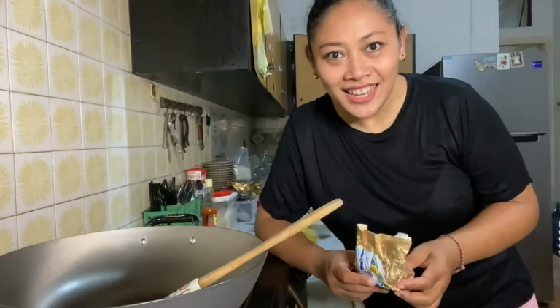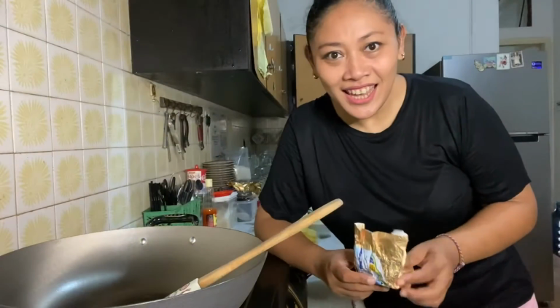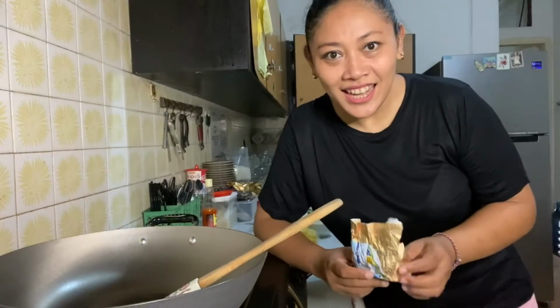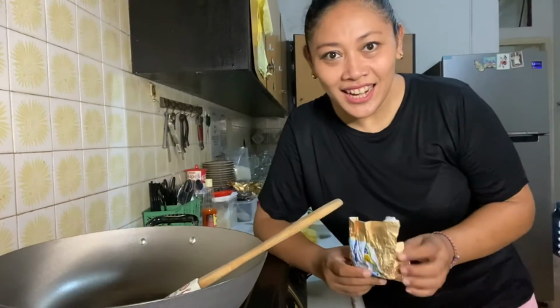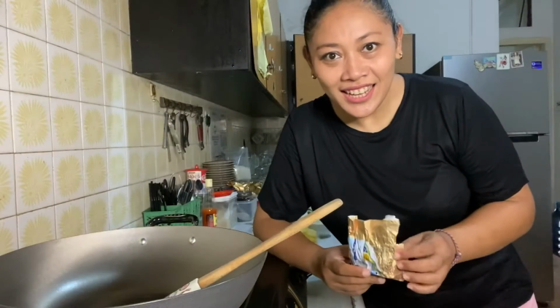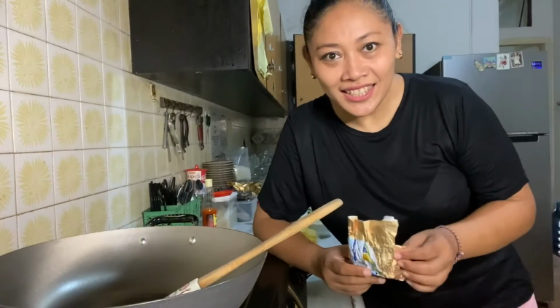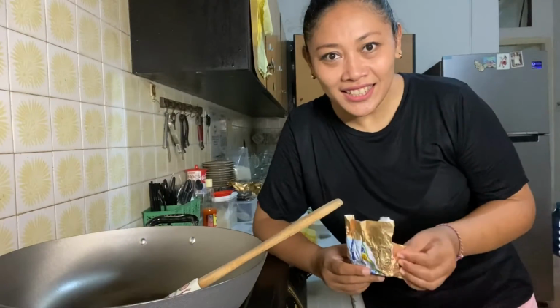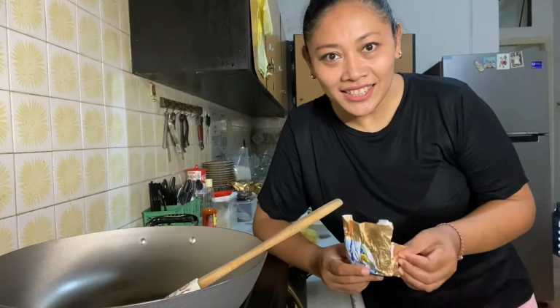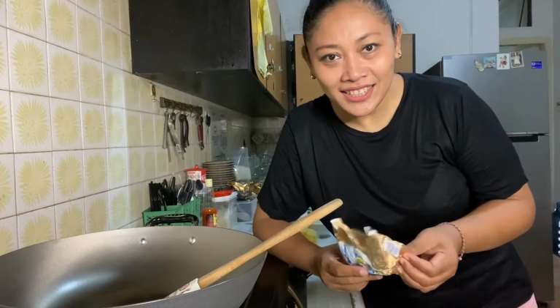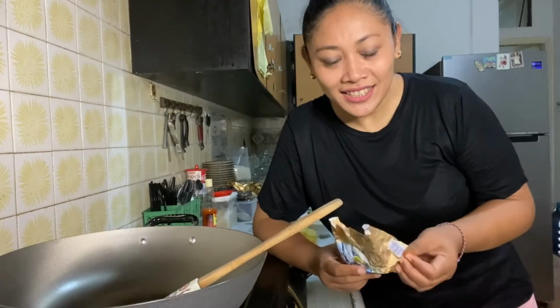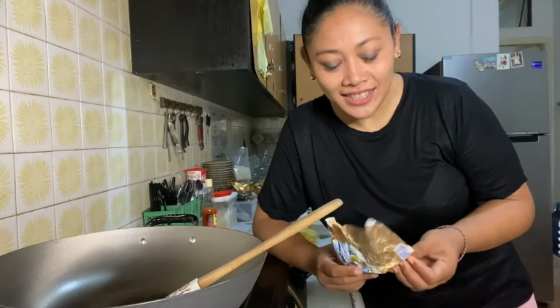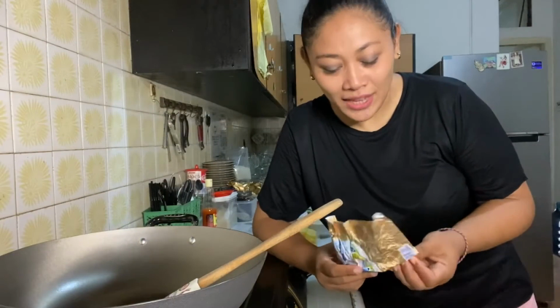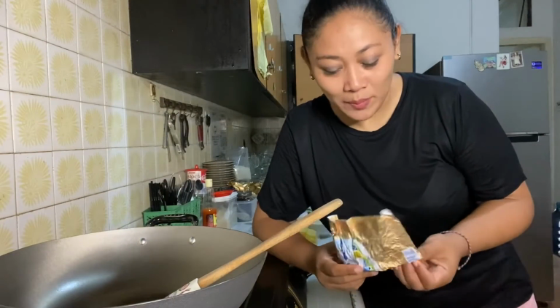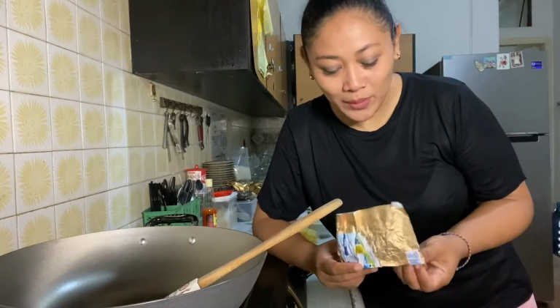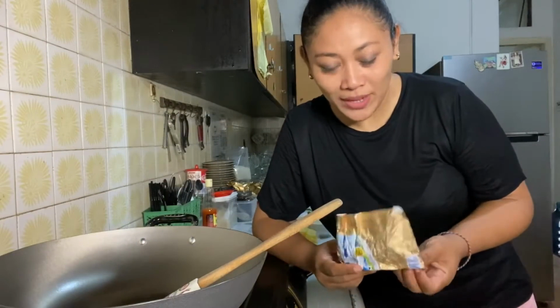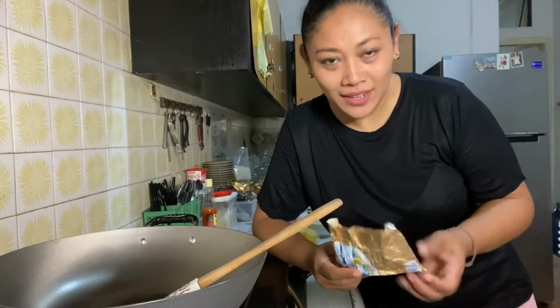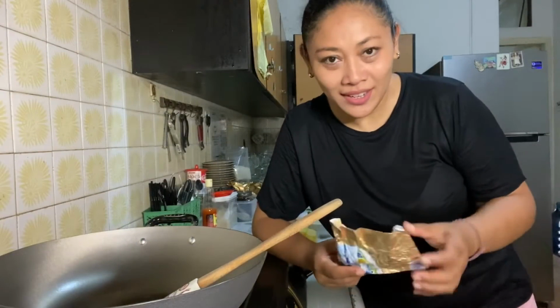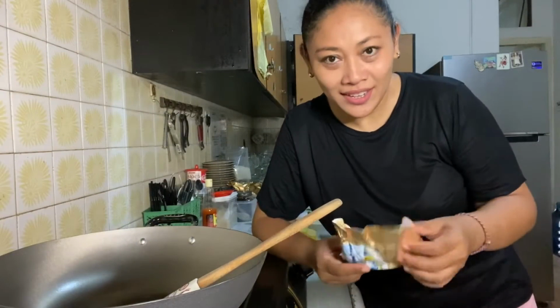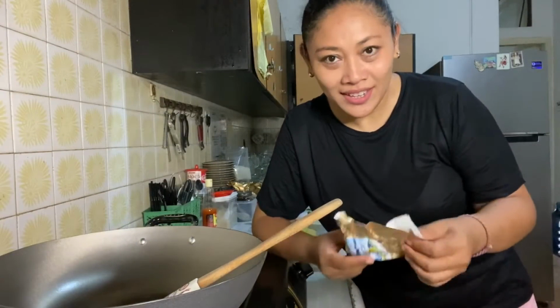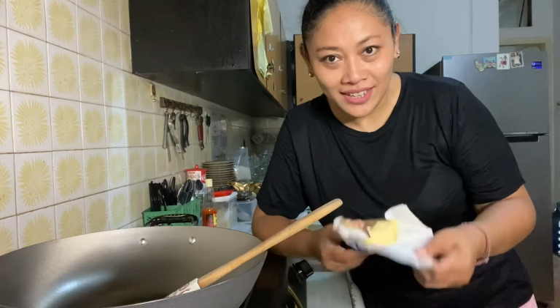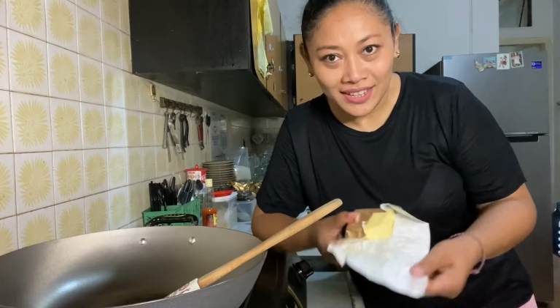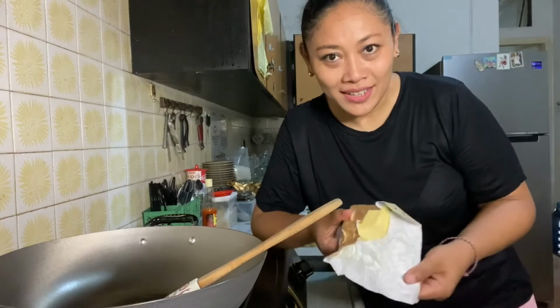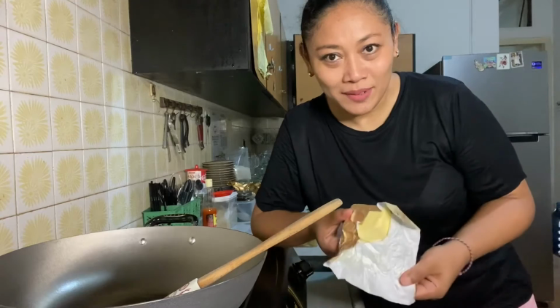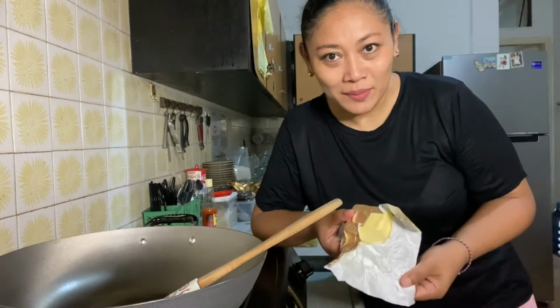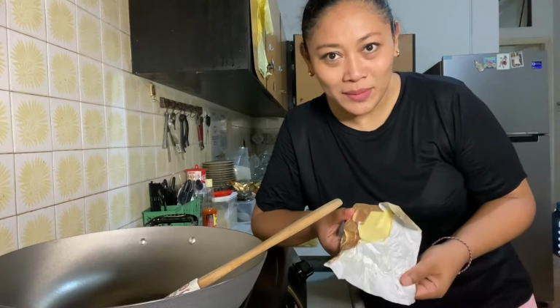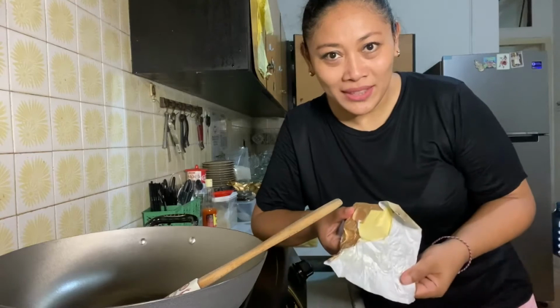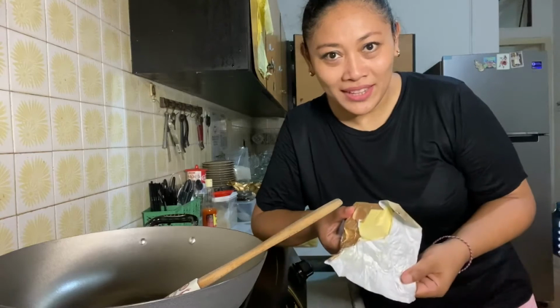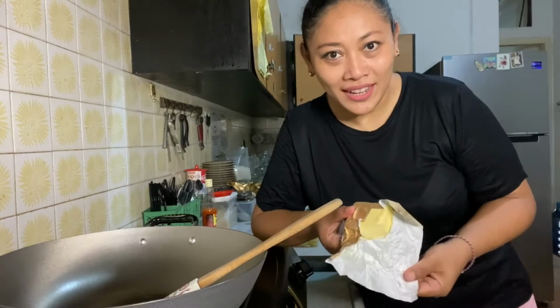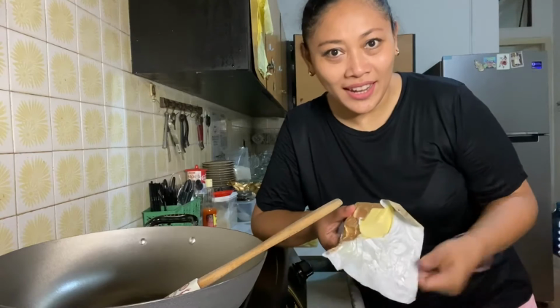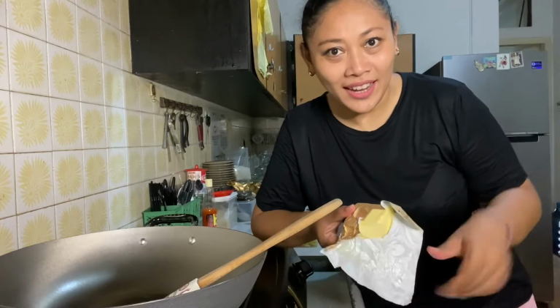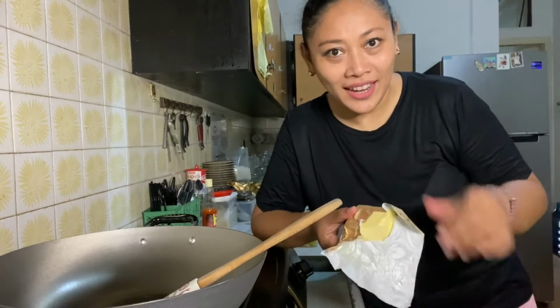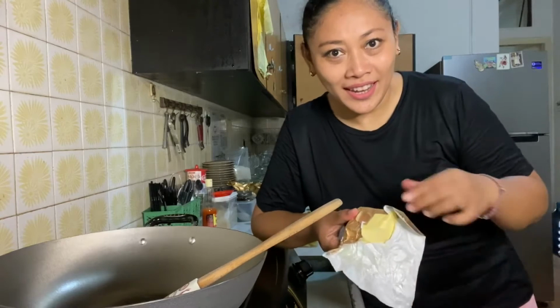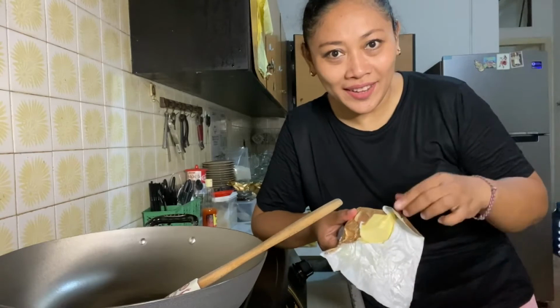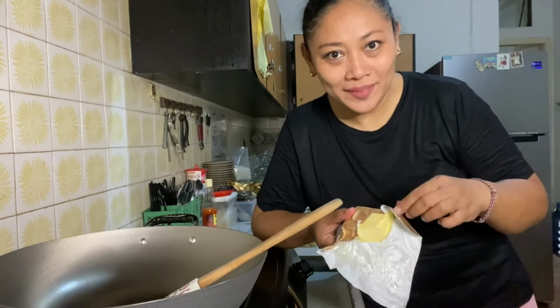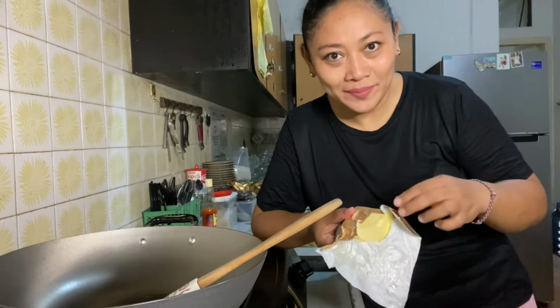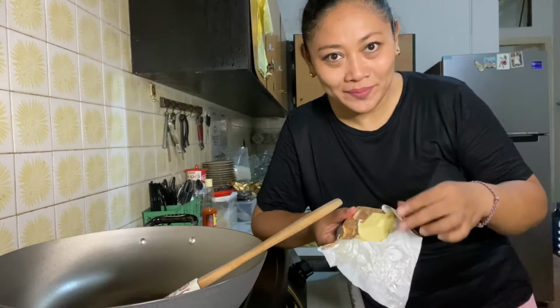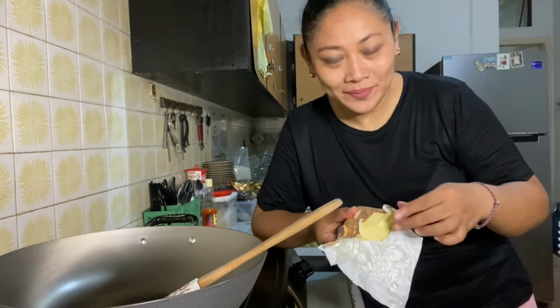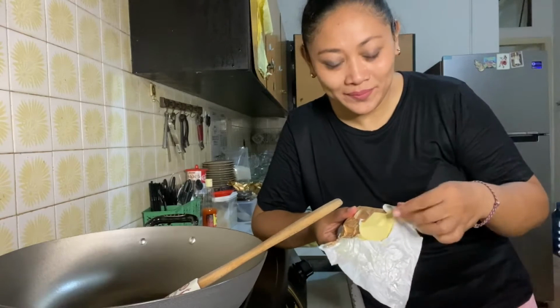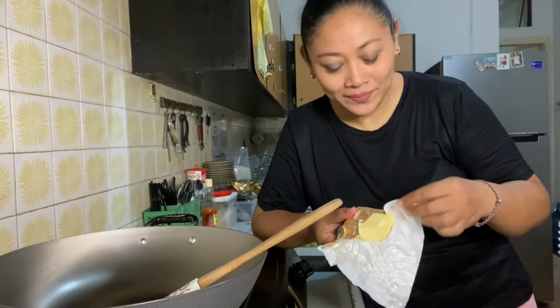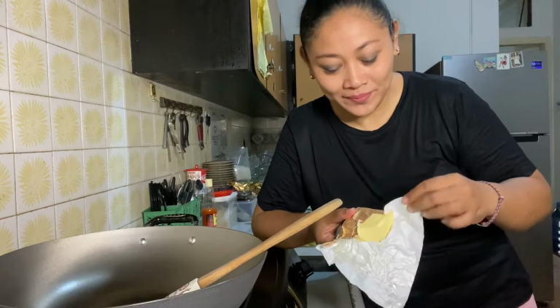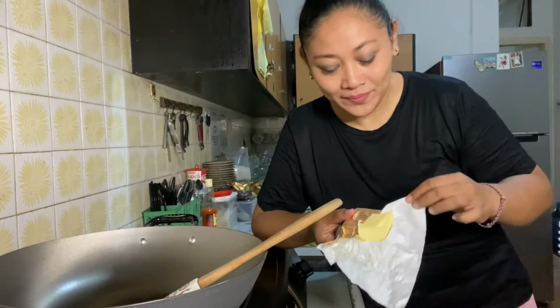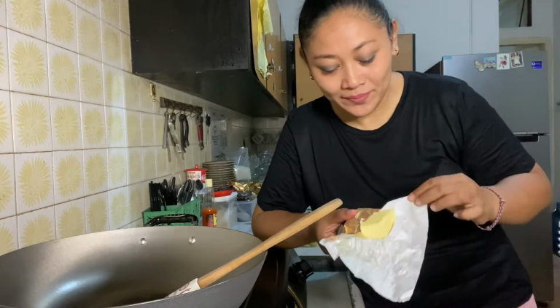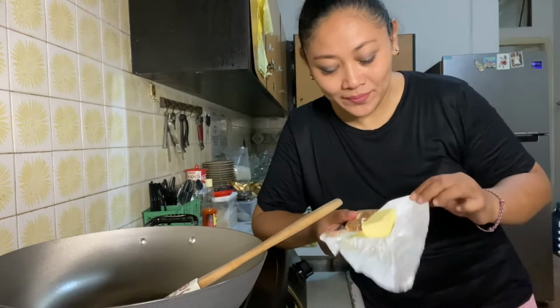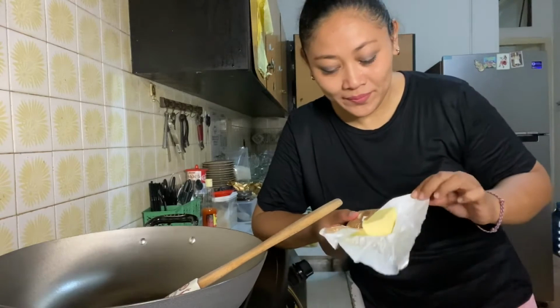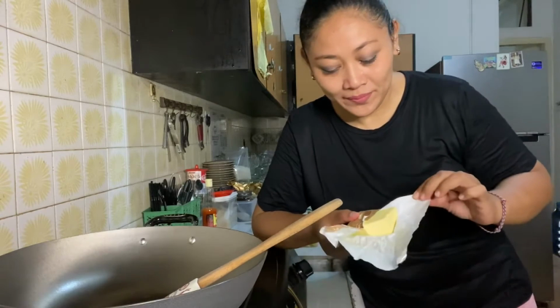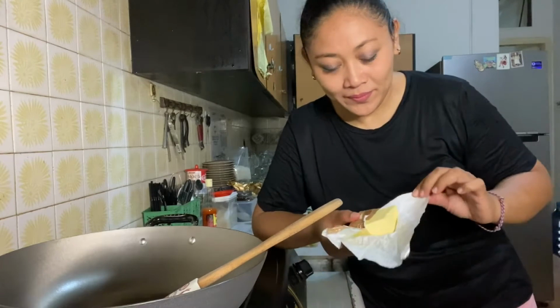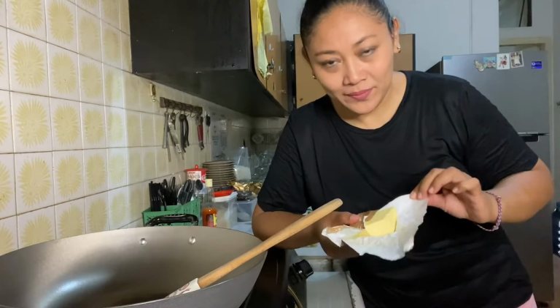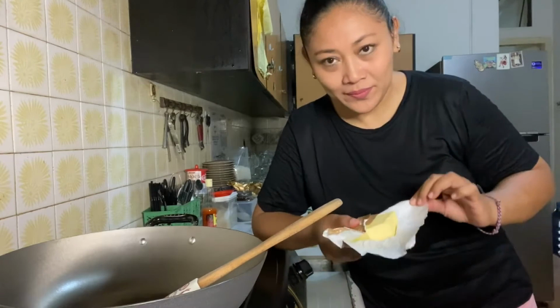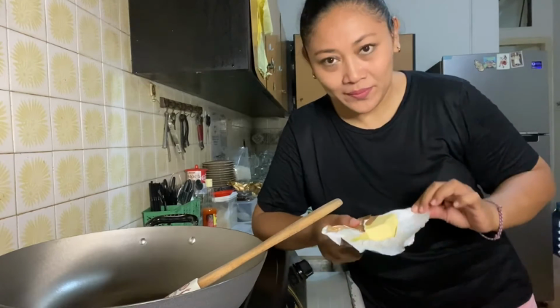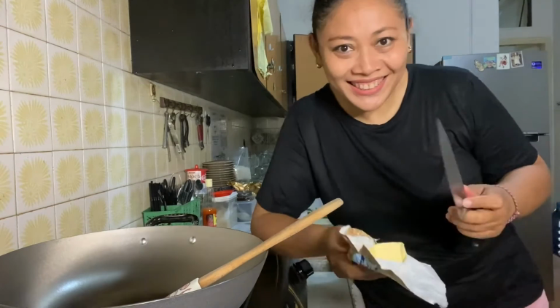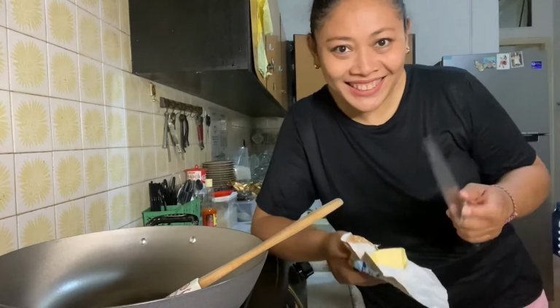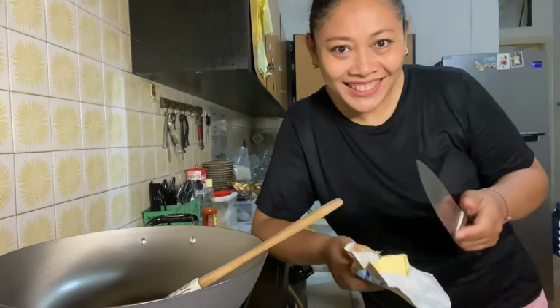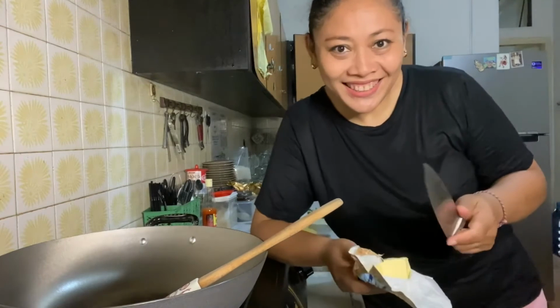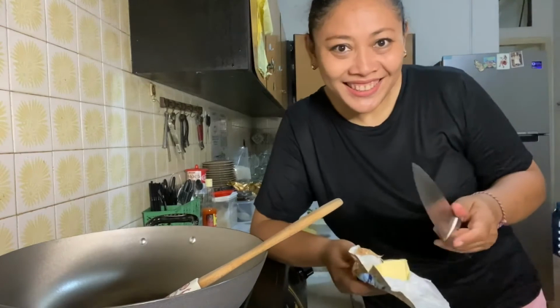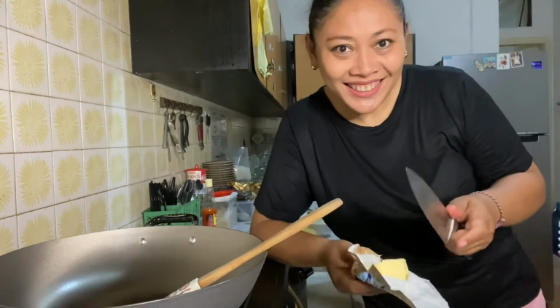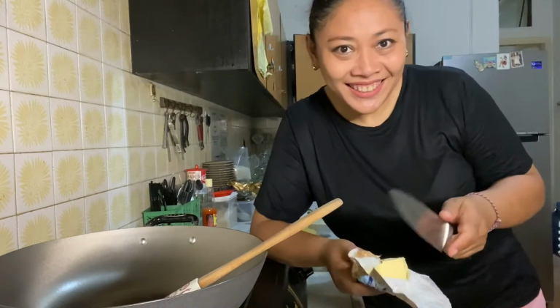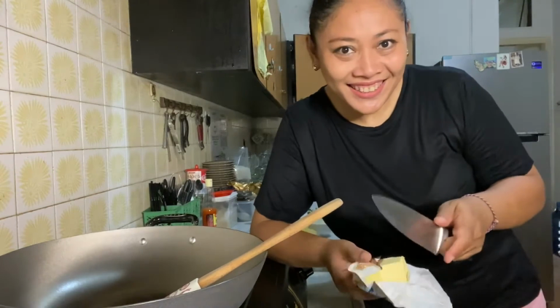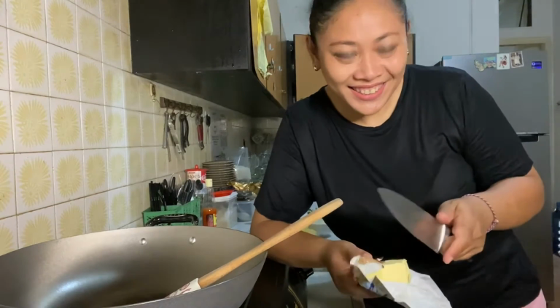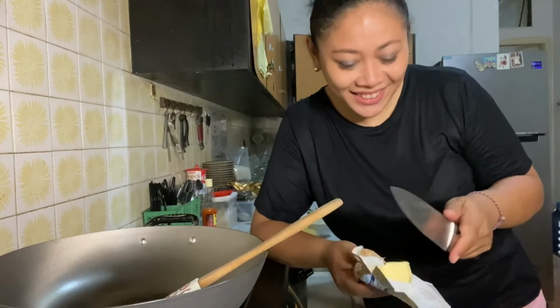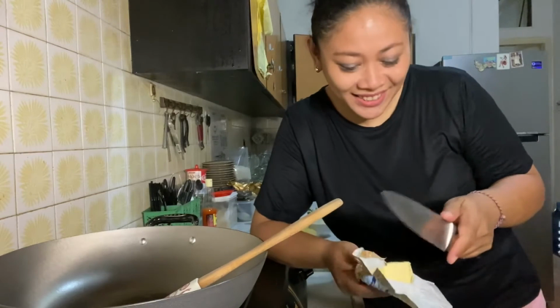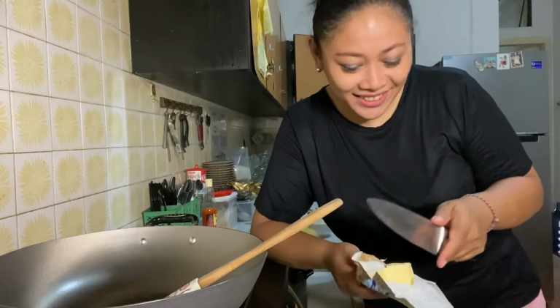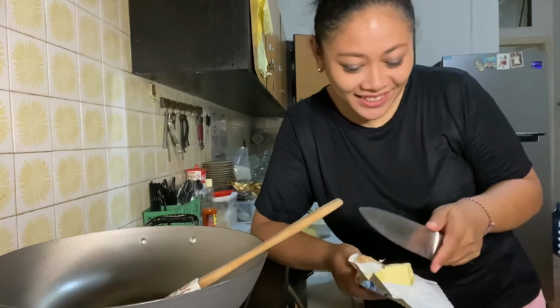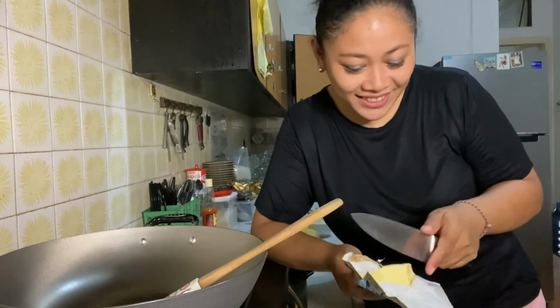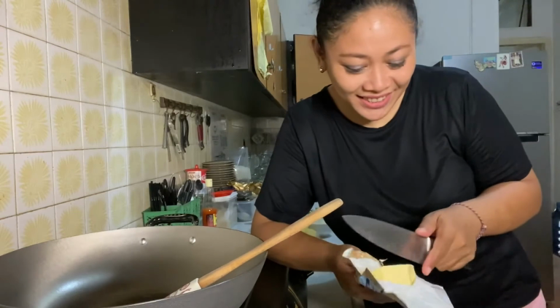Now prepare the hot pan. I only need 2 tablespoons of butter.